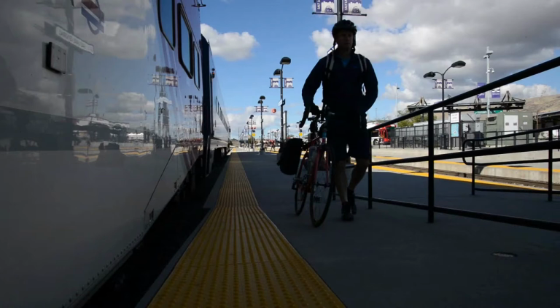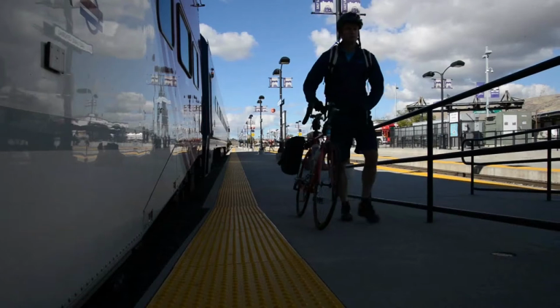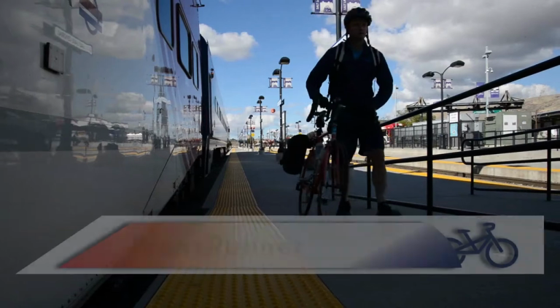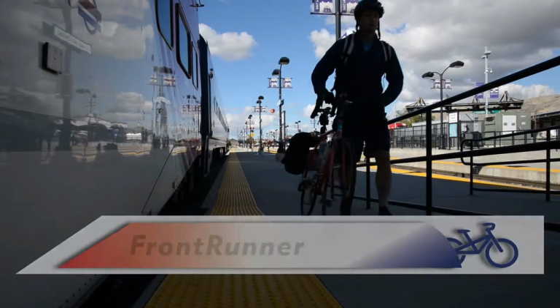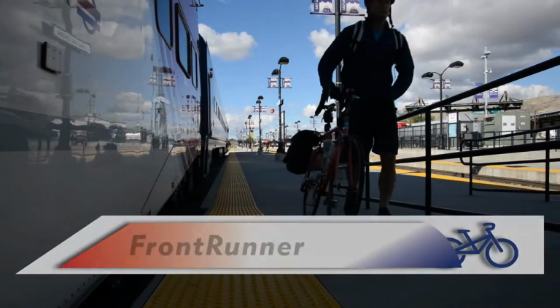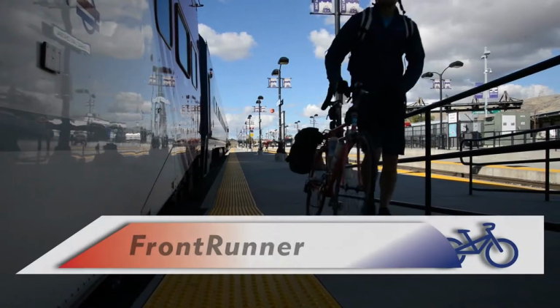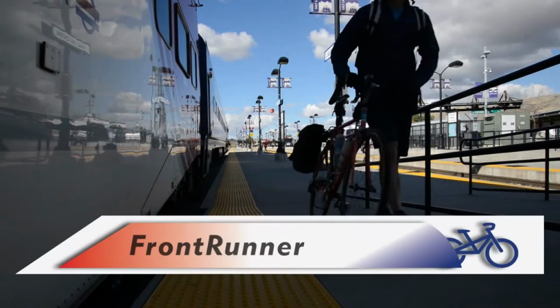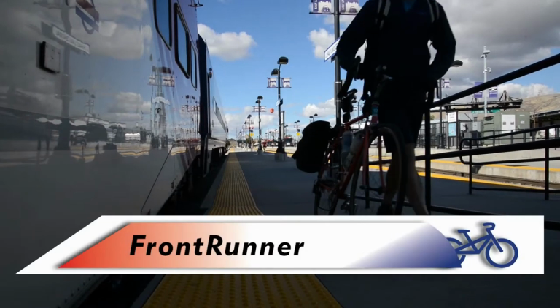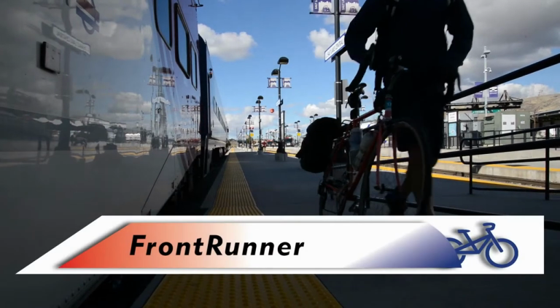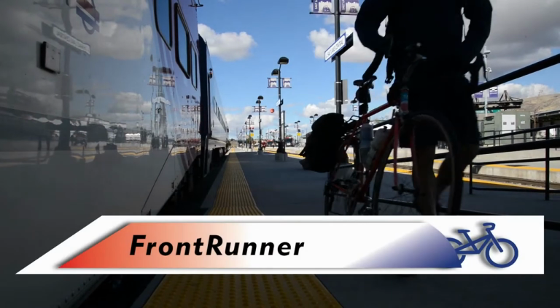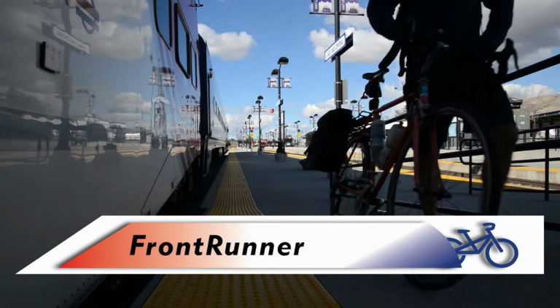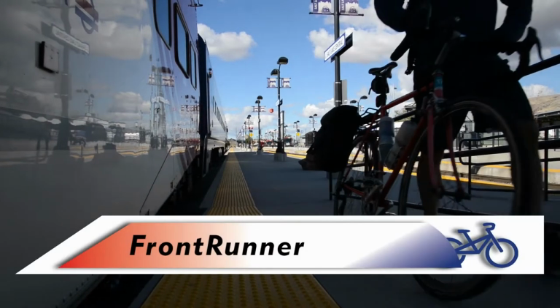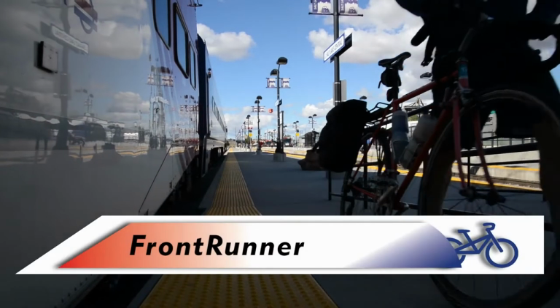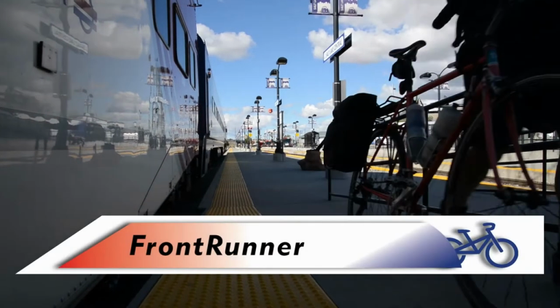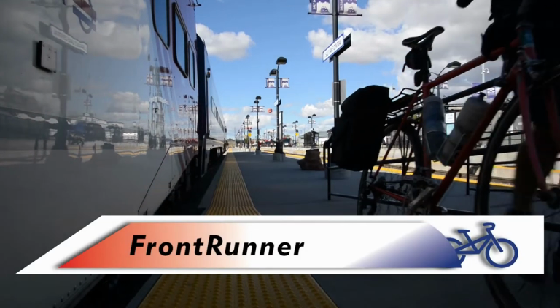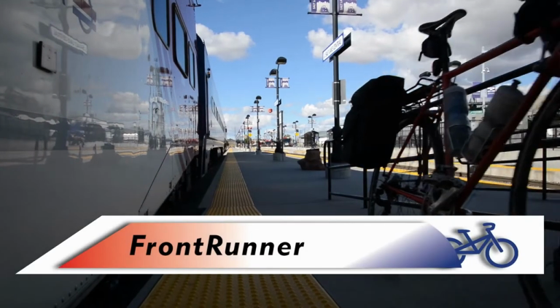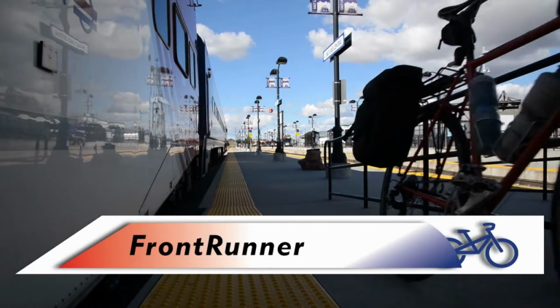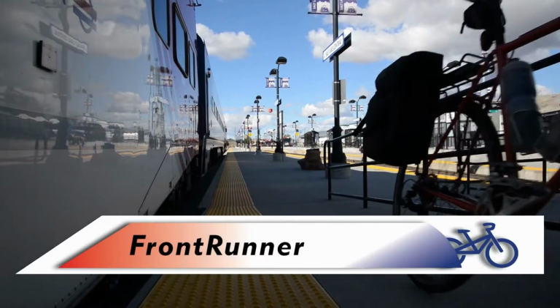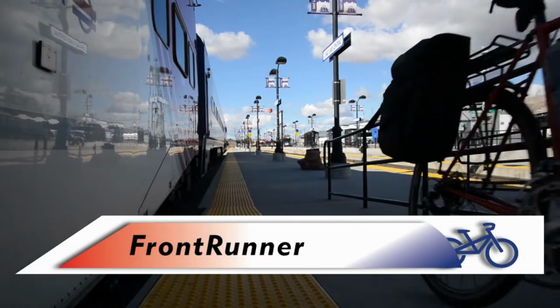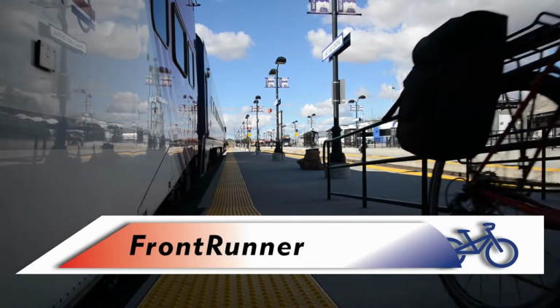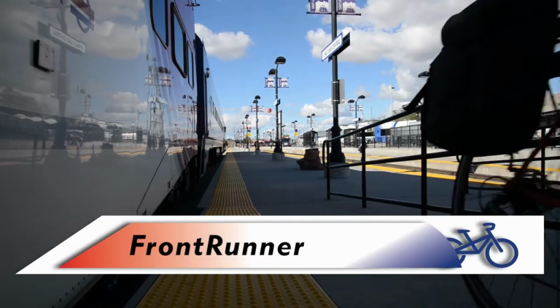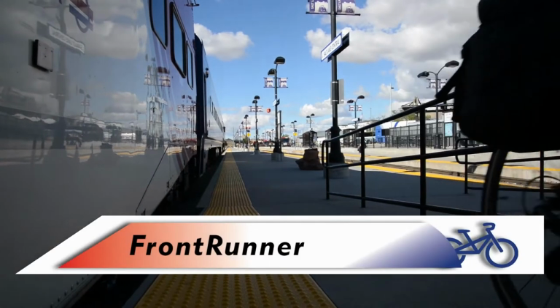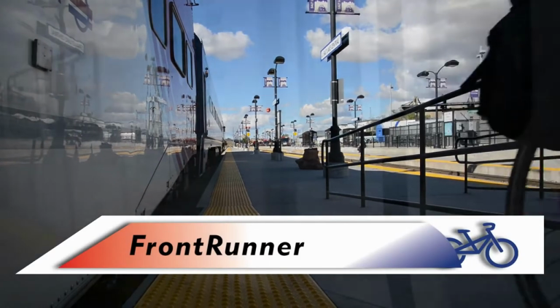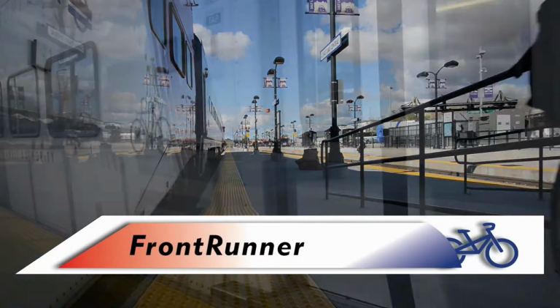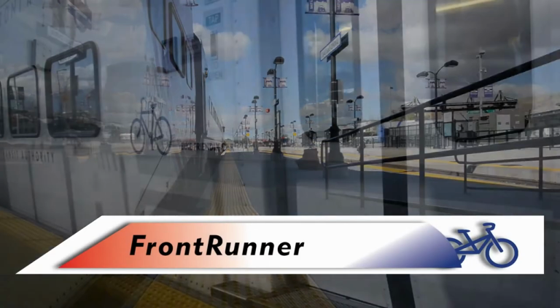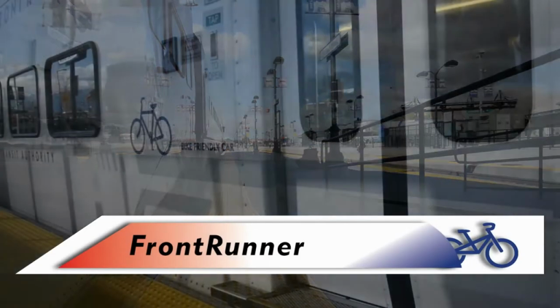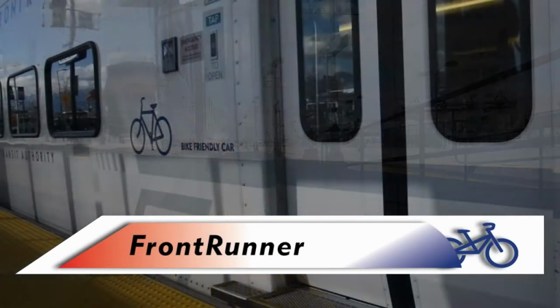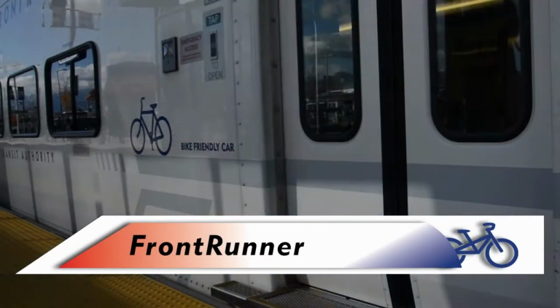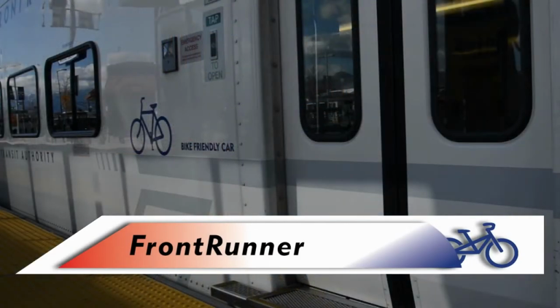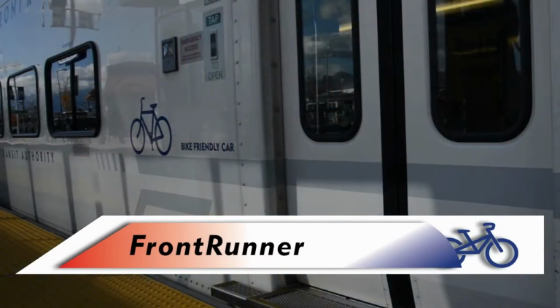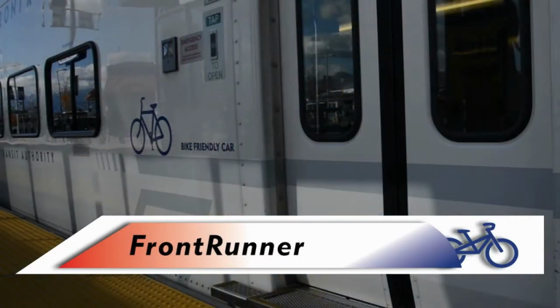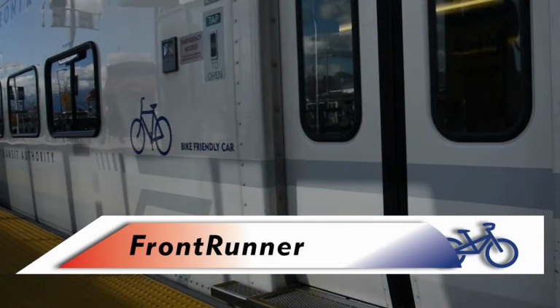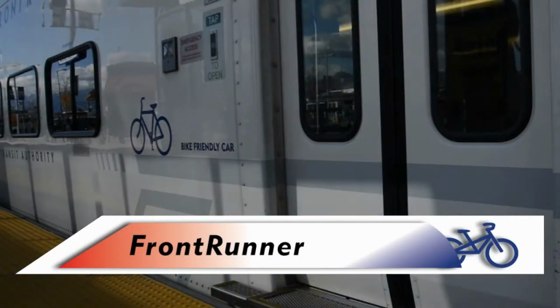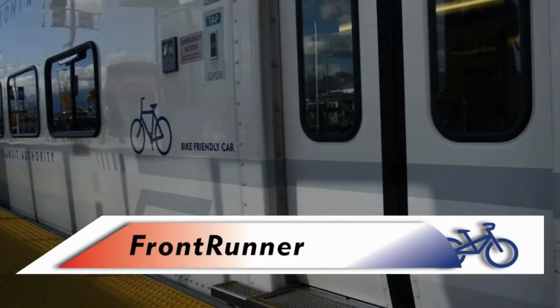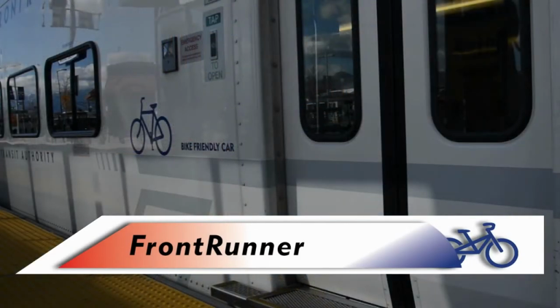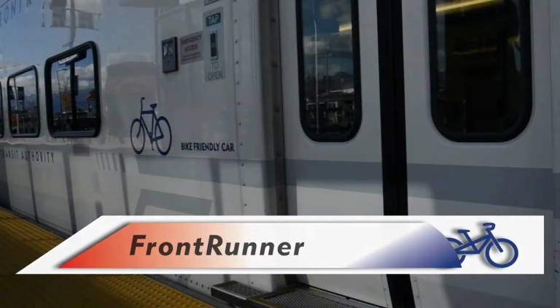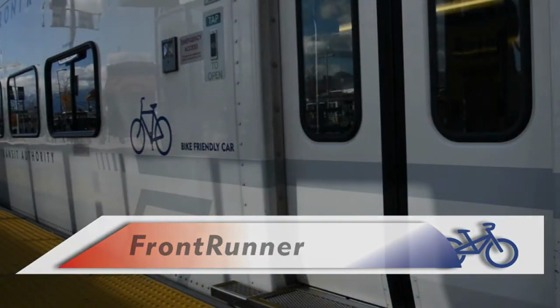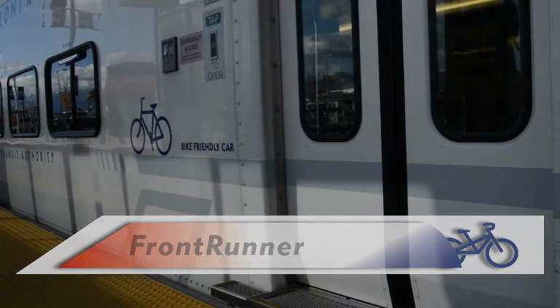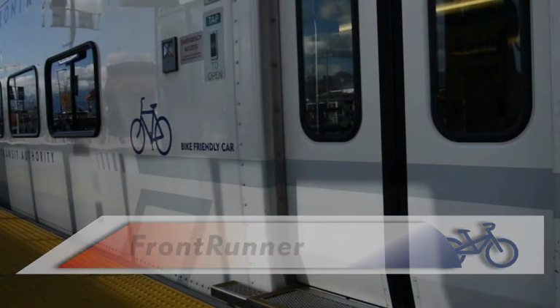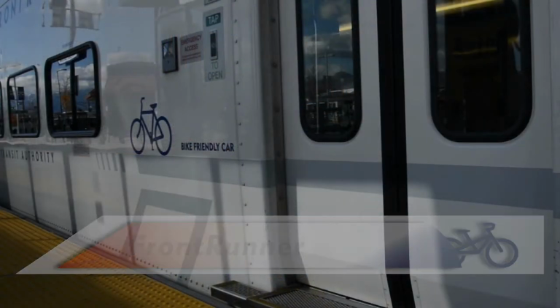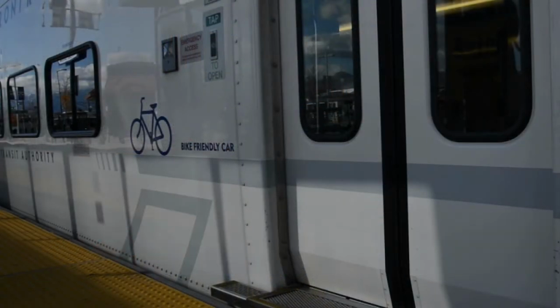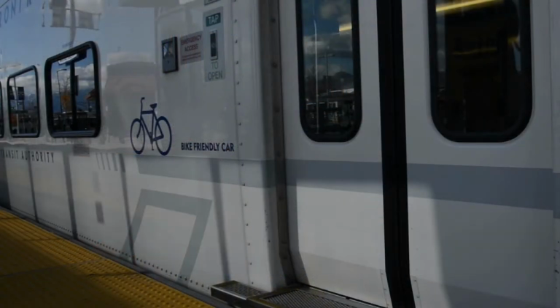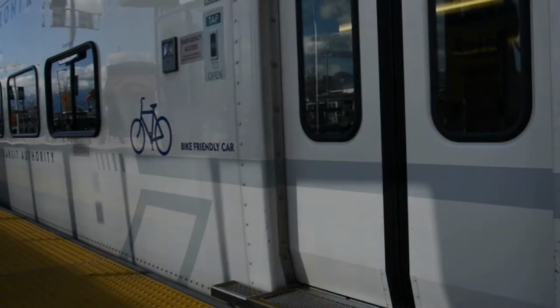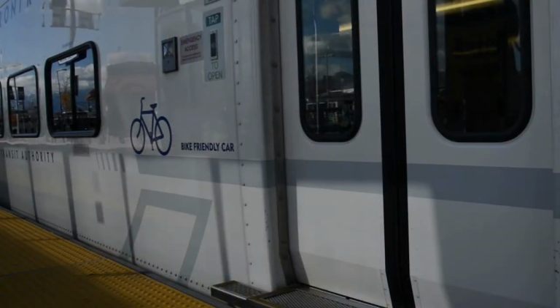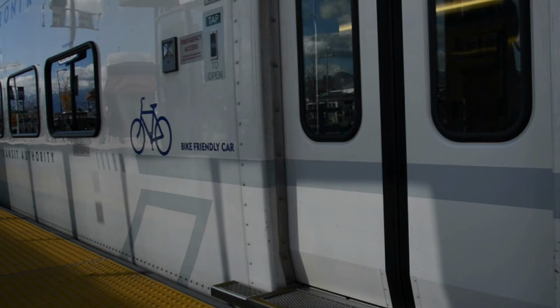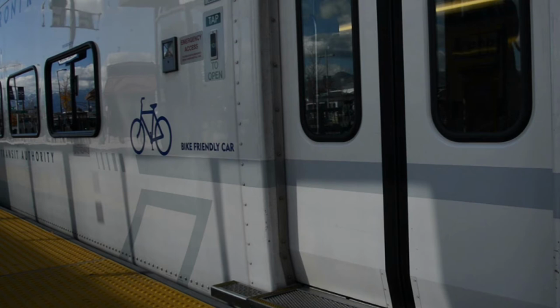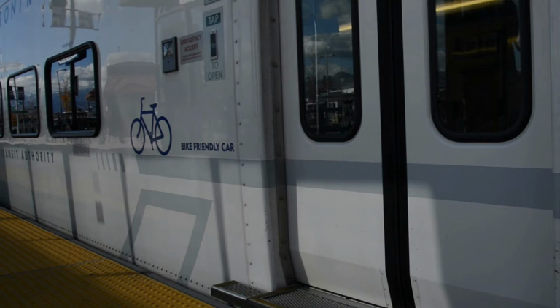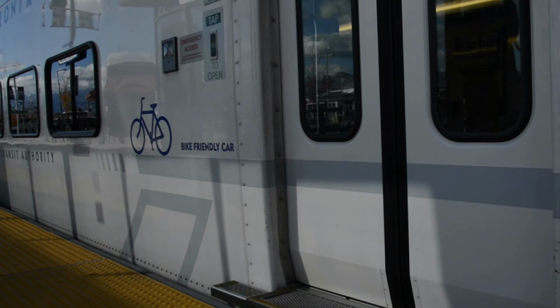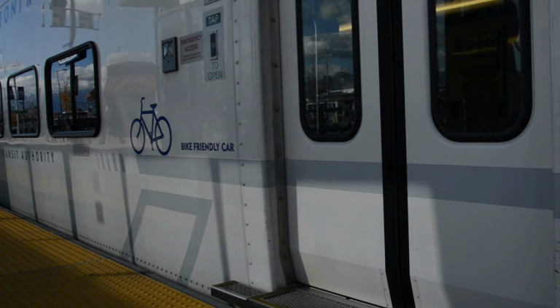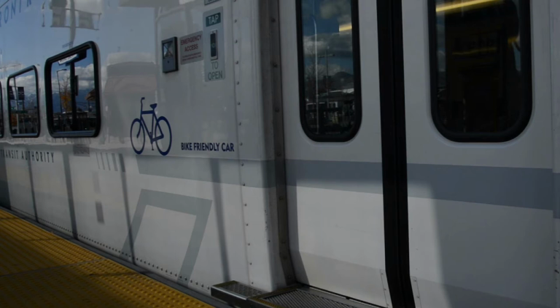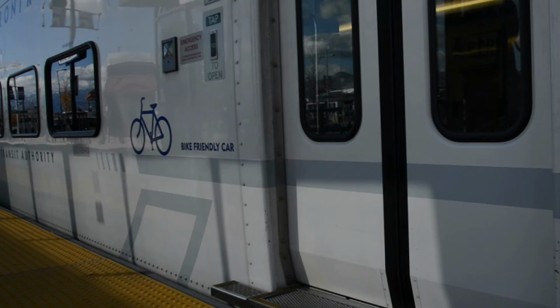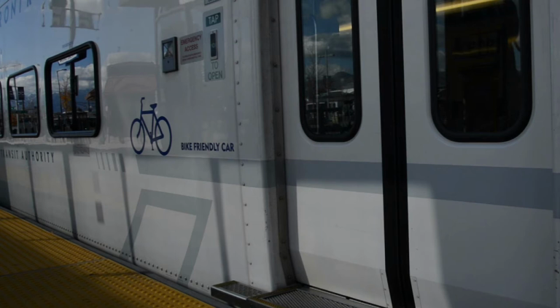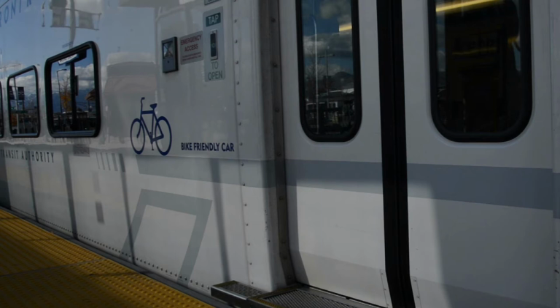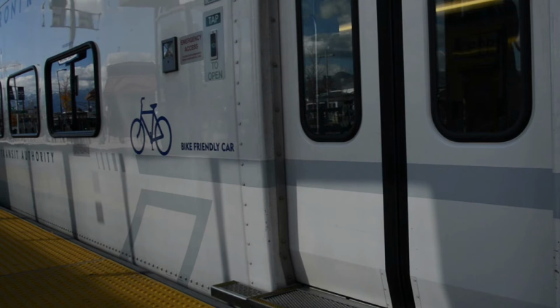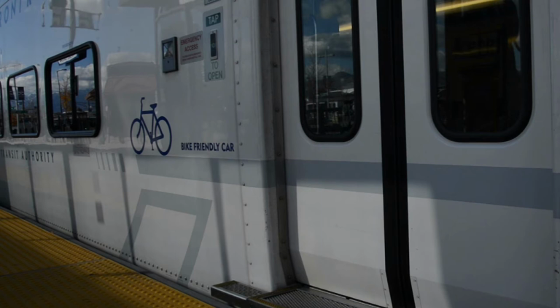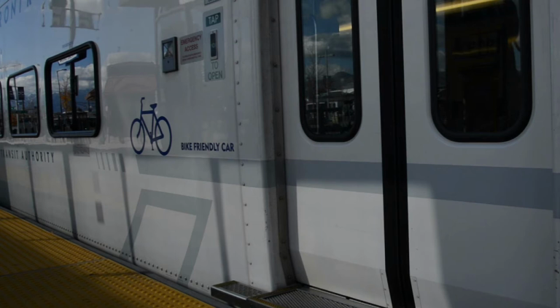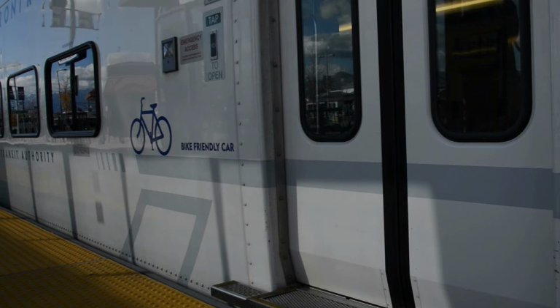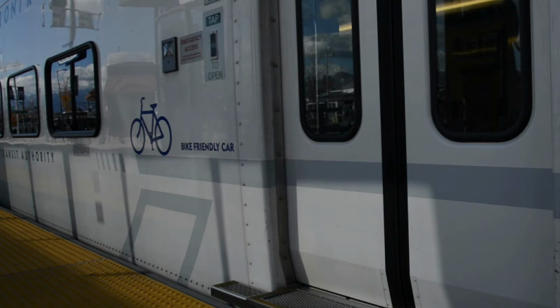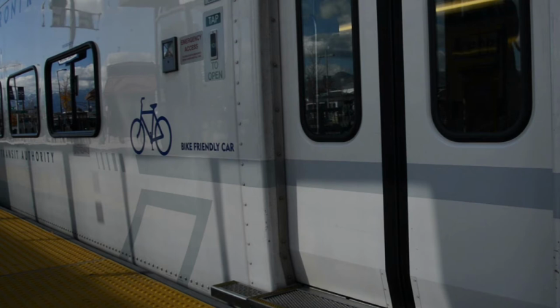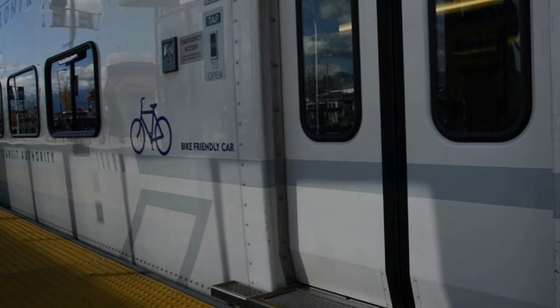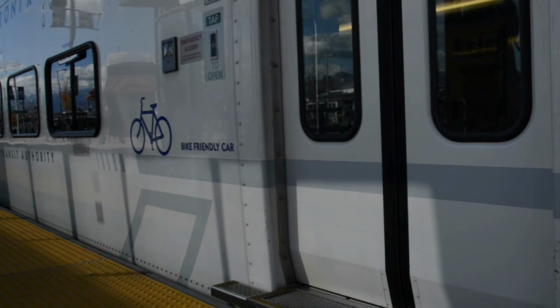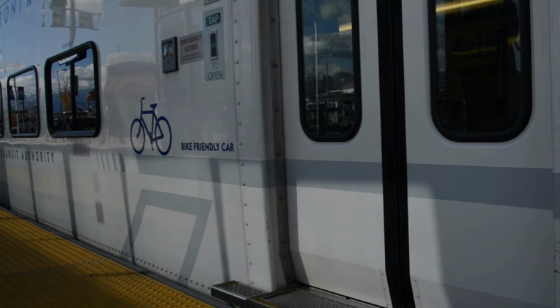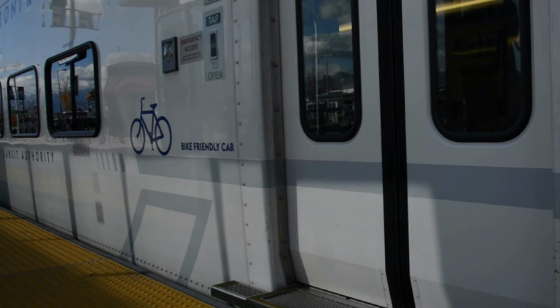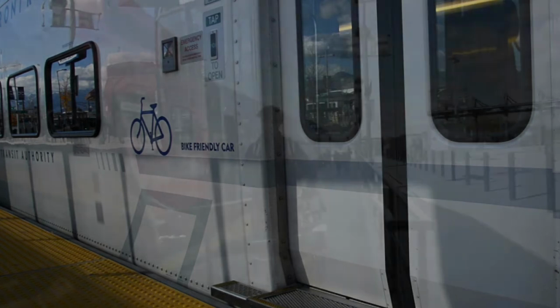If you want to take your bike on Frontrunner, look for the train car with a bike symbol on it. It will also read "Bike Friendly Car" on the side.